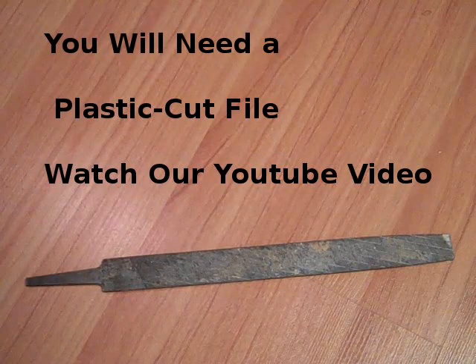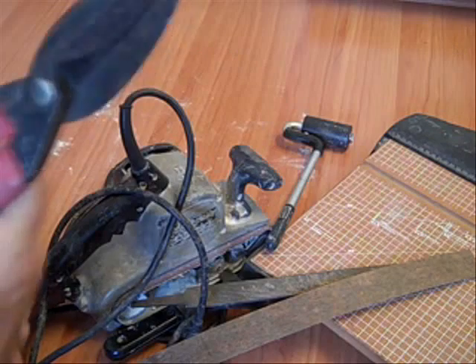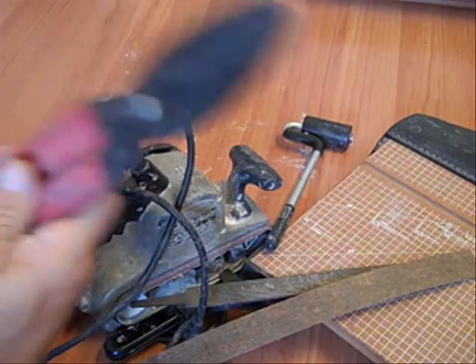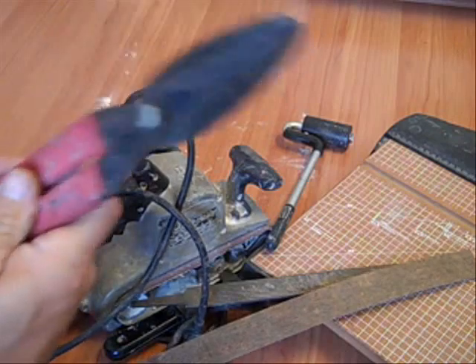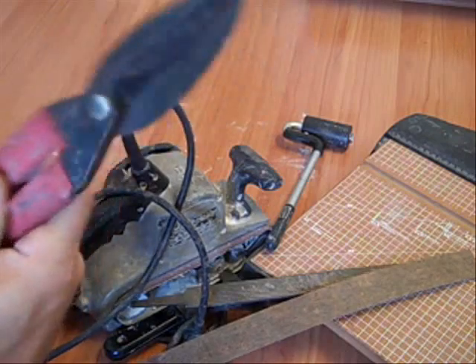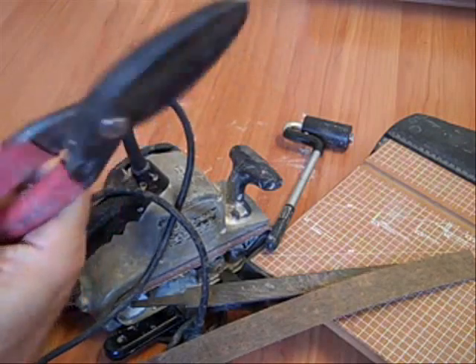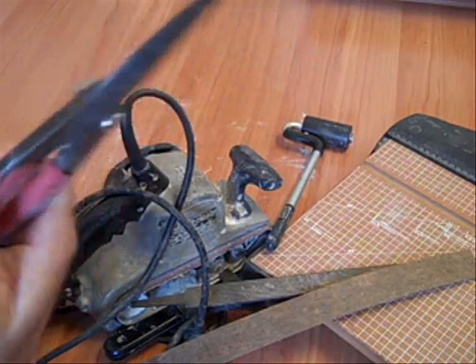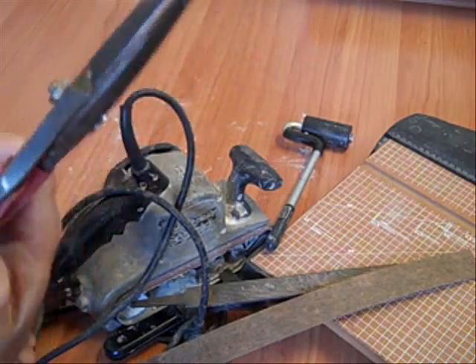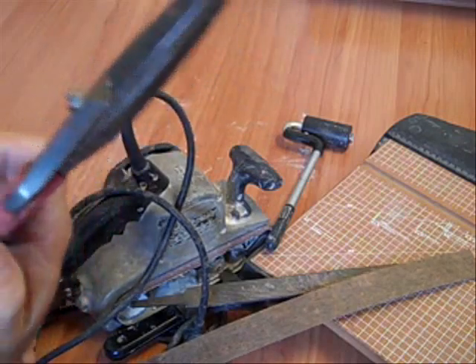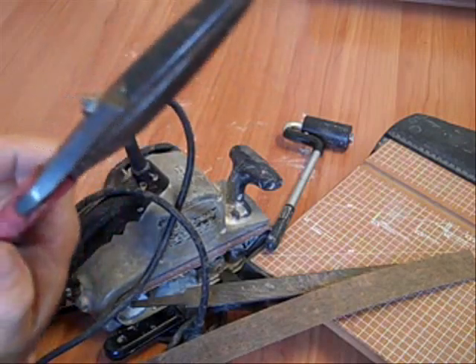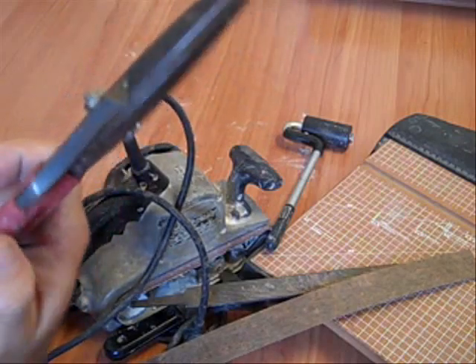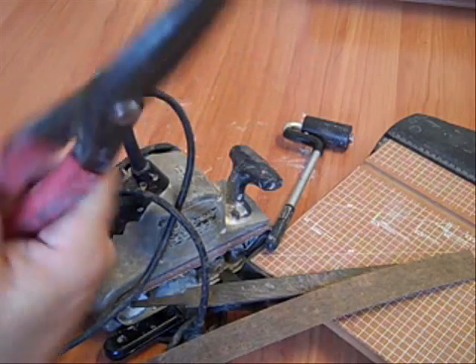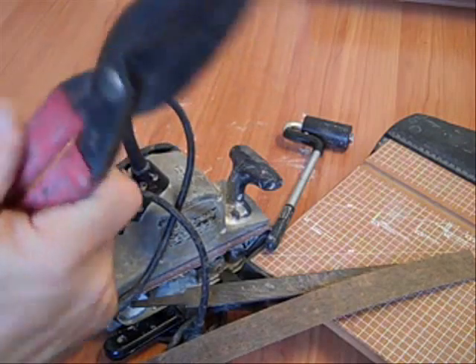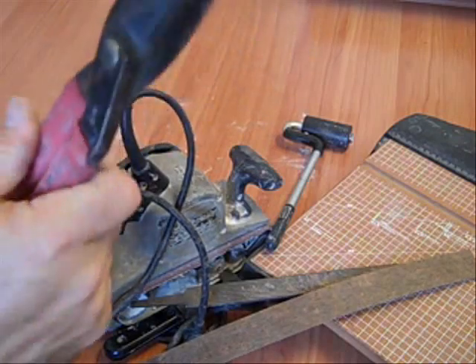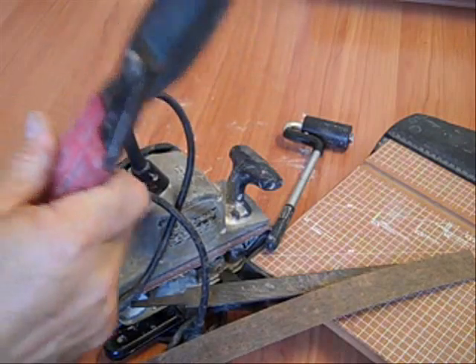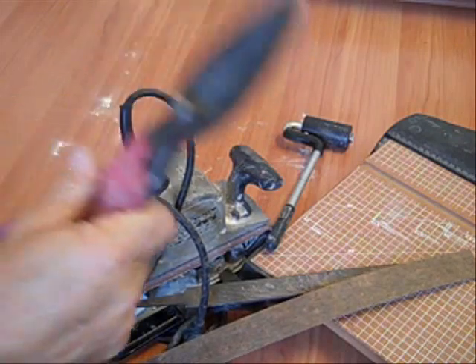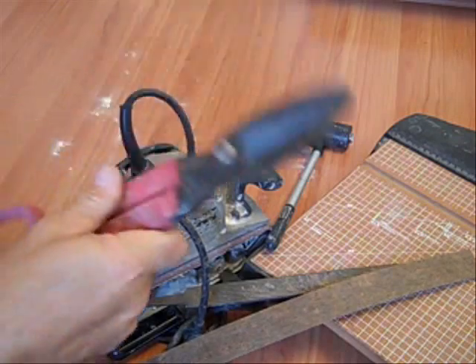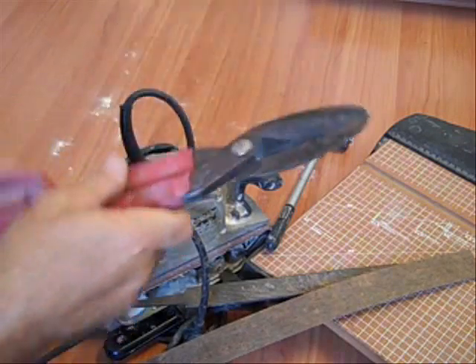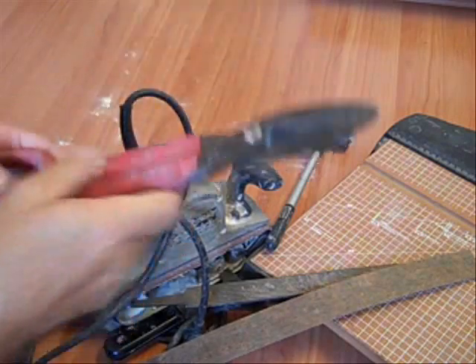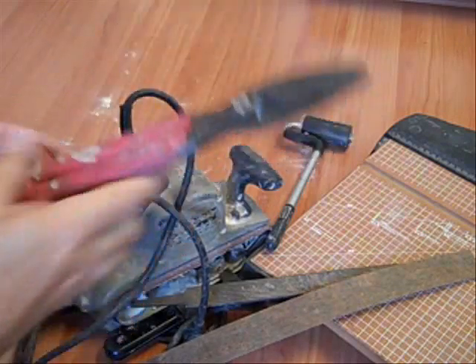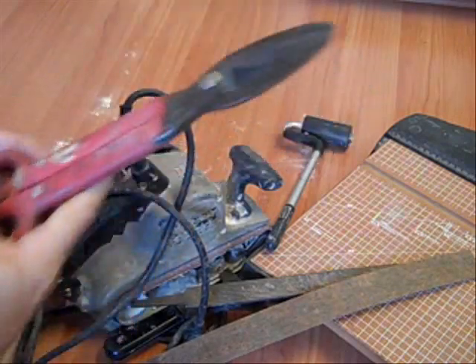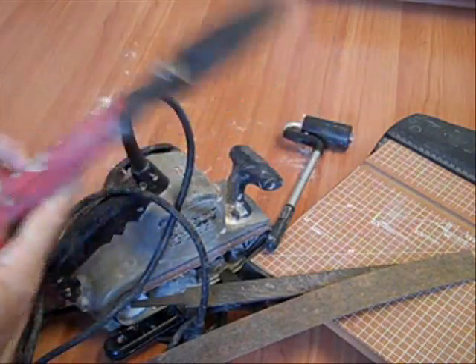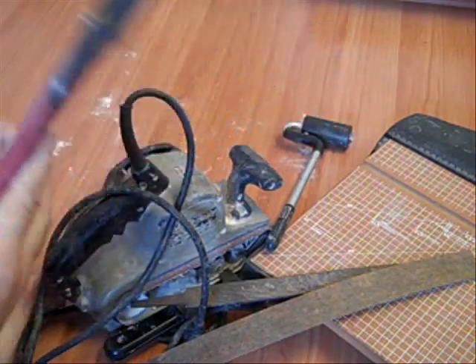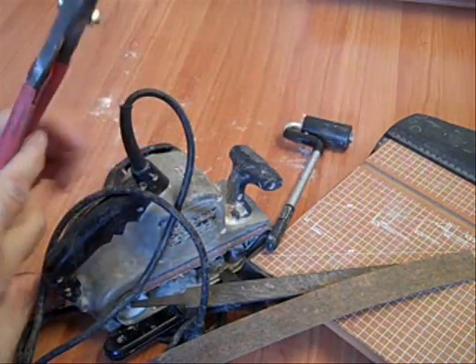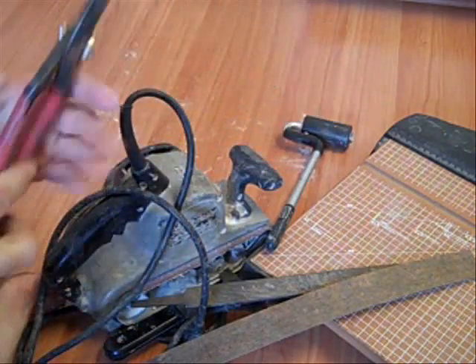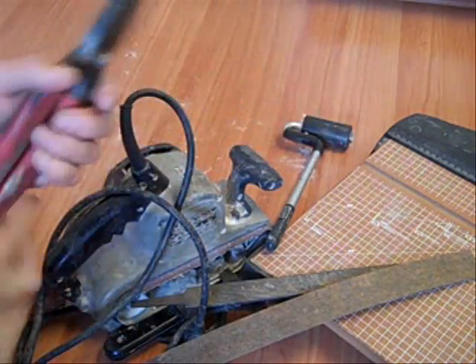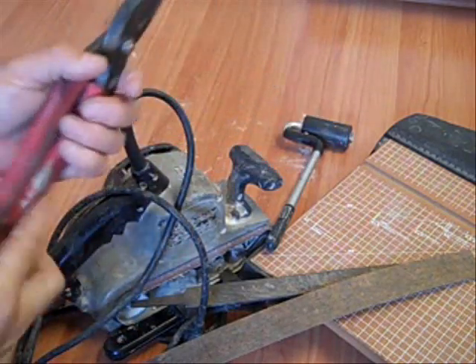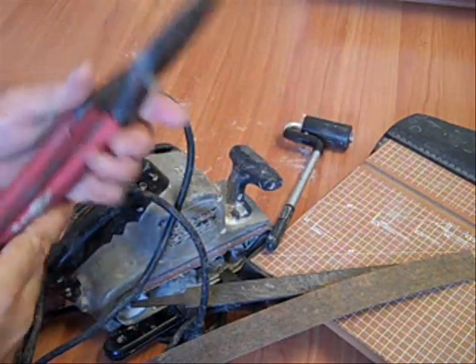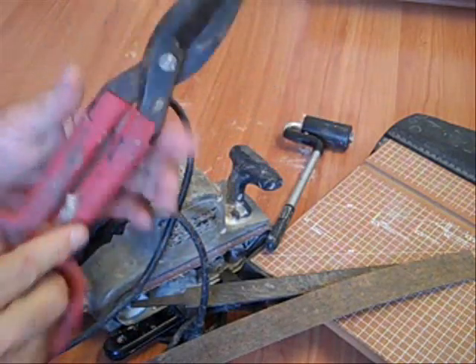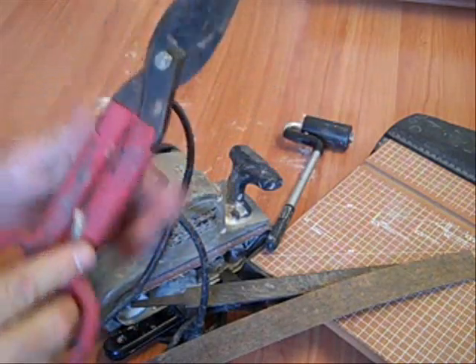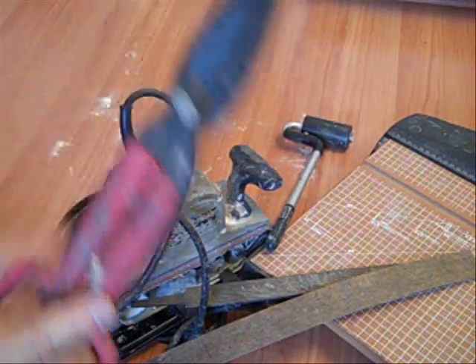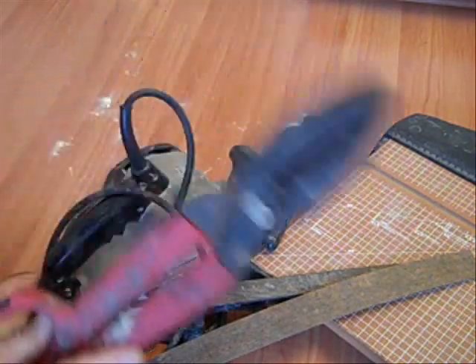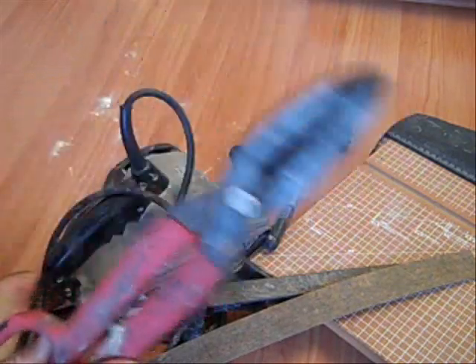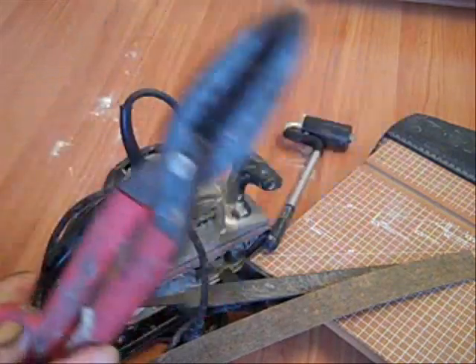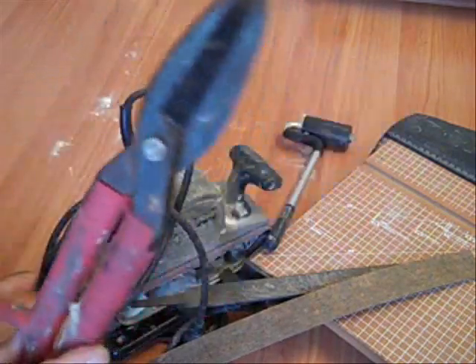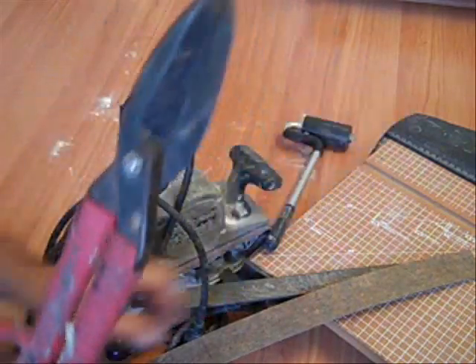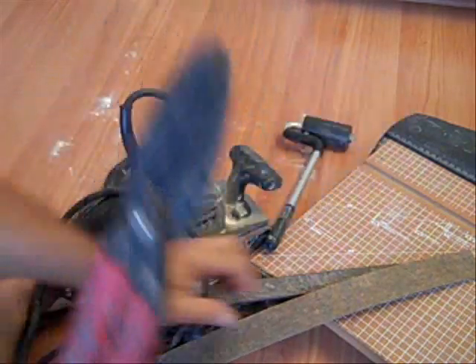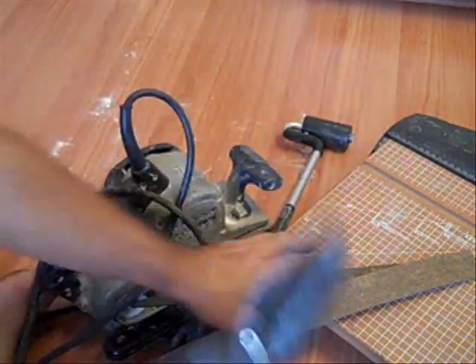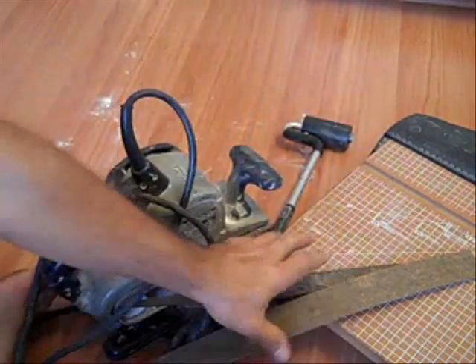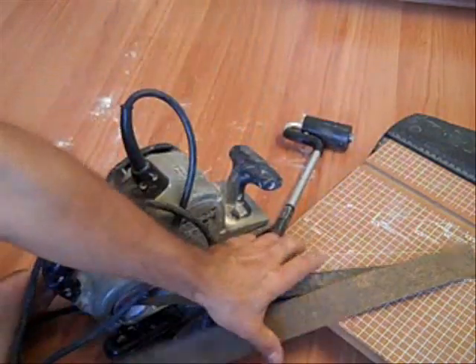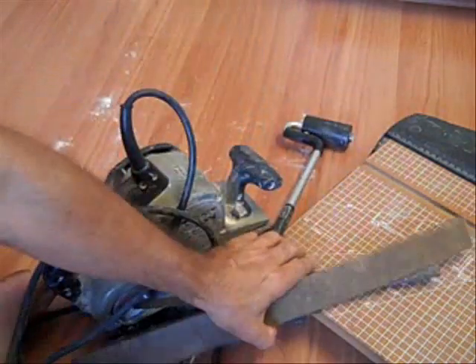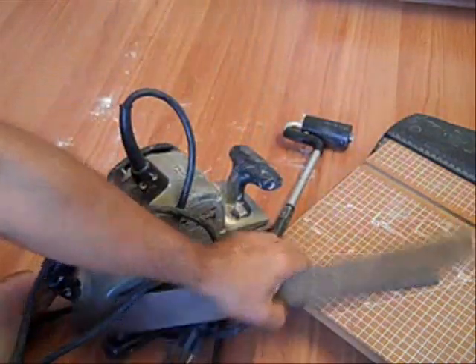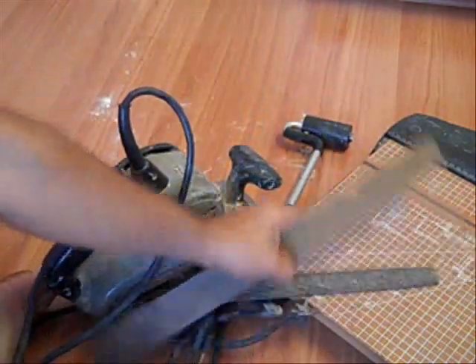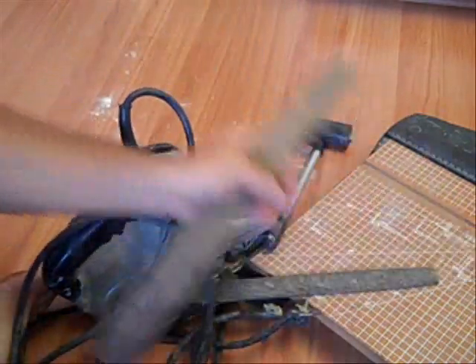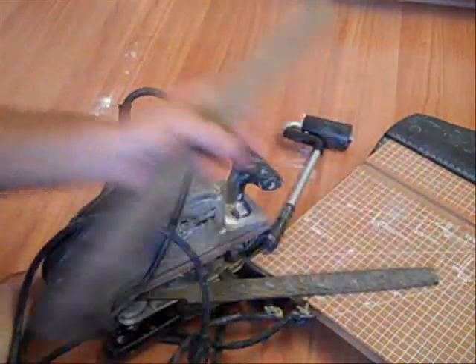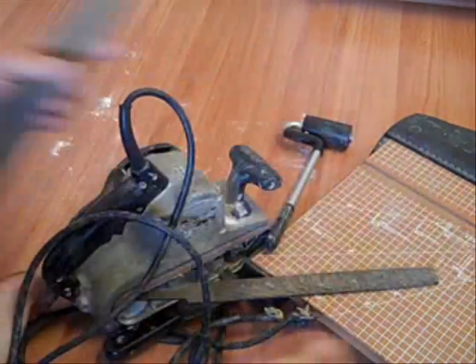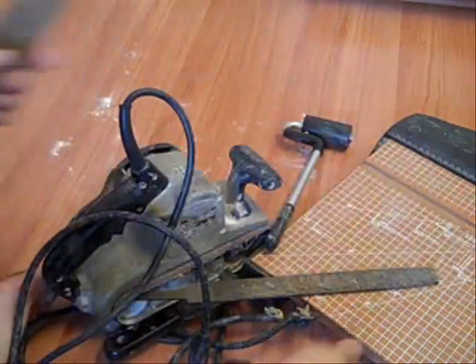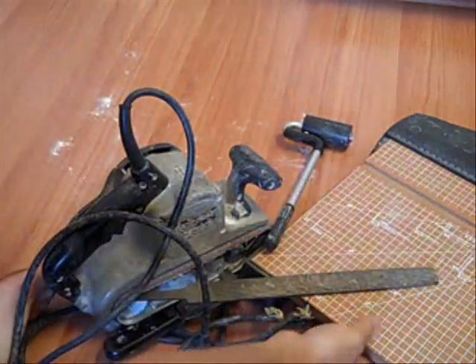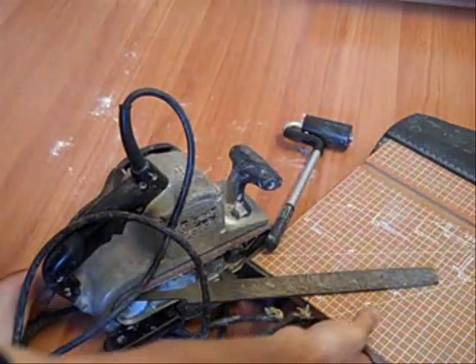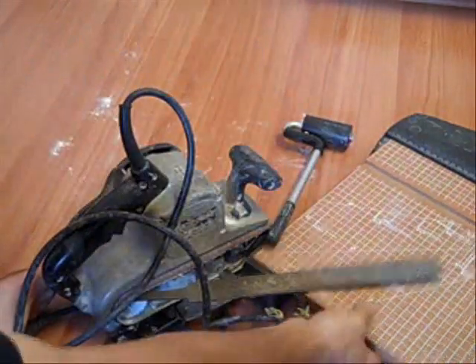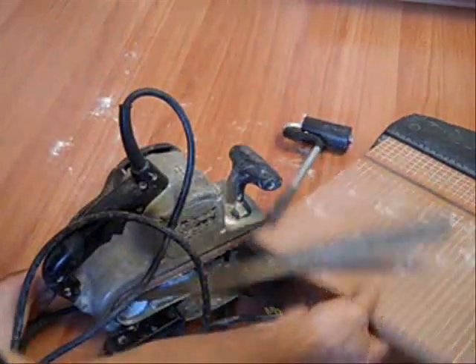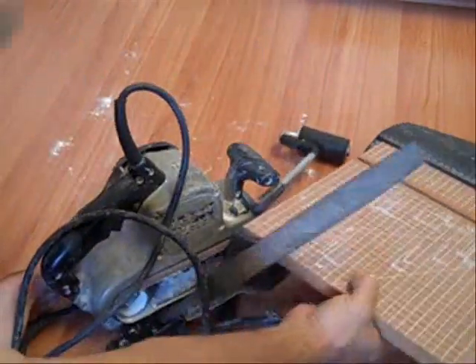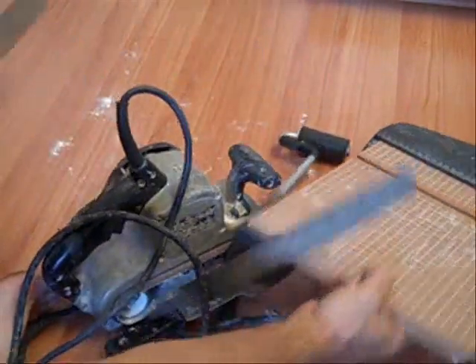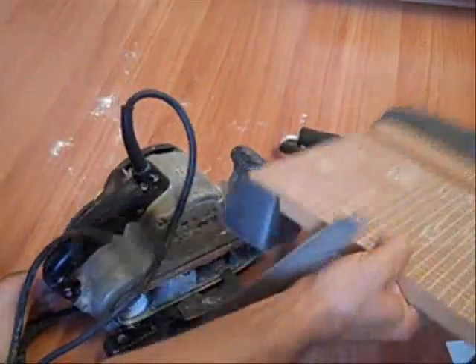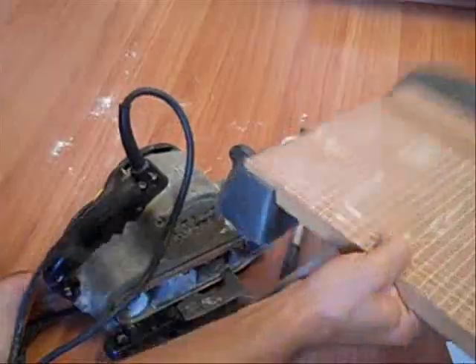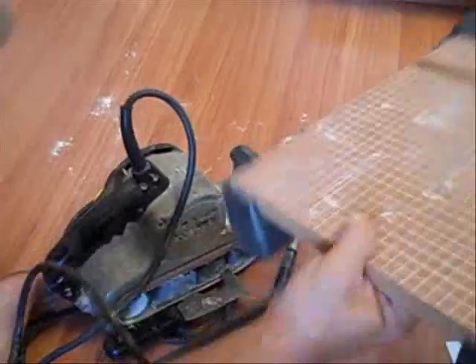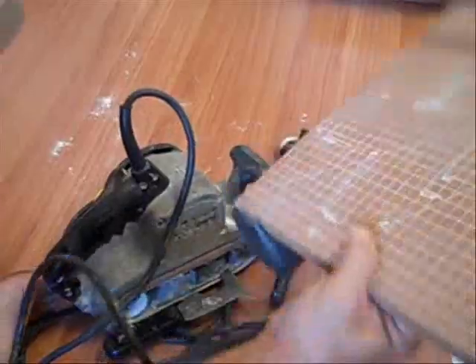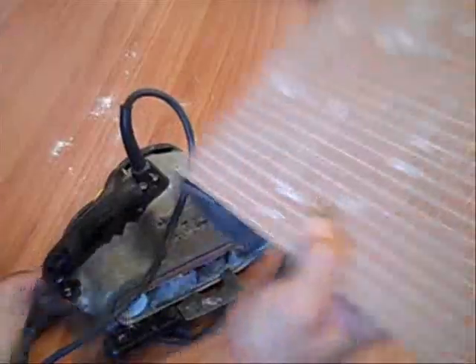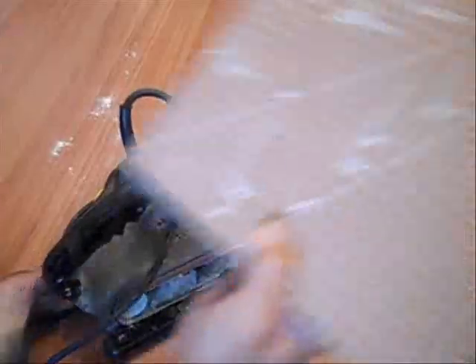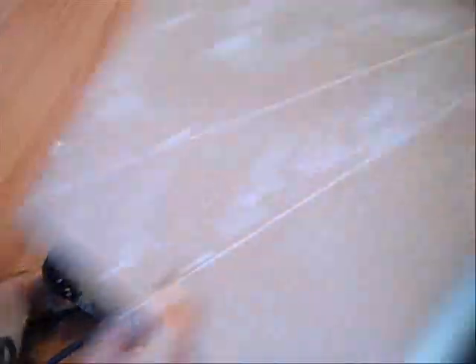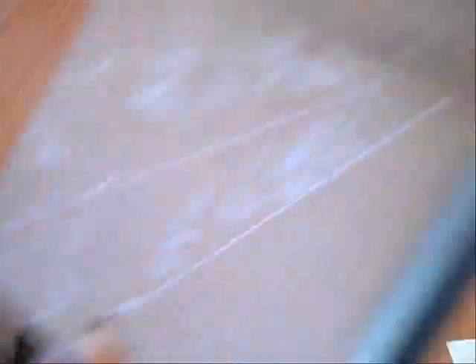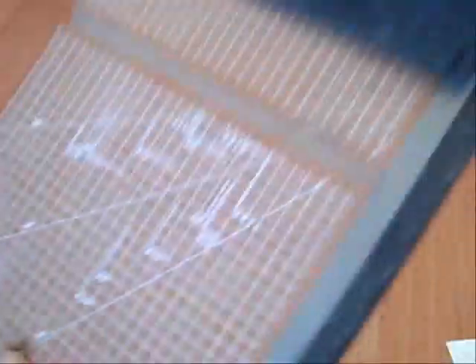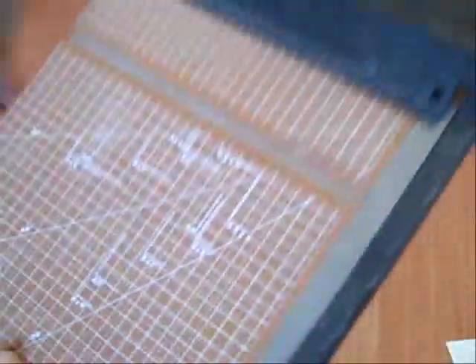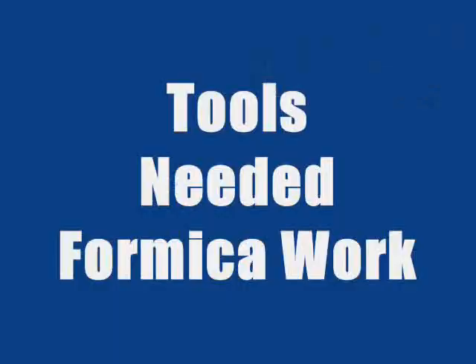You're going to need a pair of tin snips. You can watch a YouTube video on how to use these to cut plastic laminate.